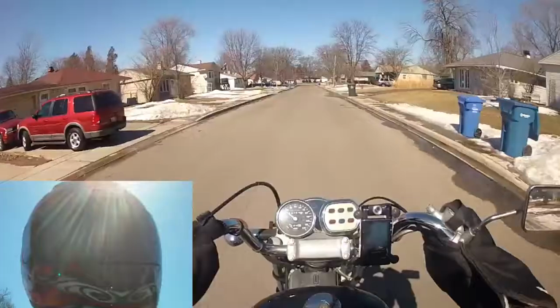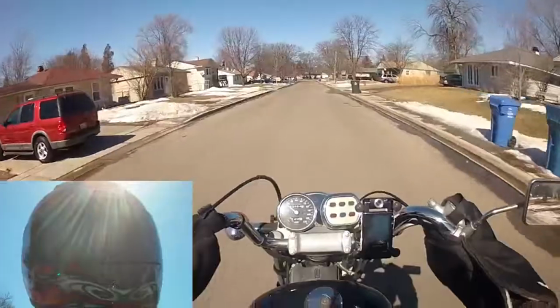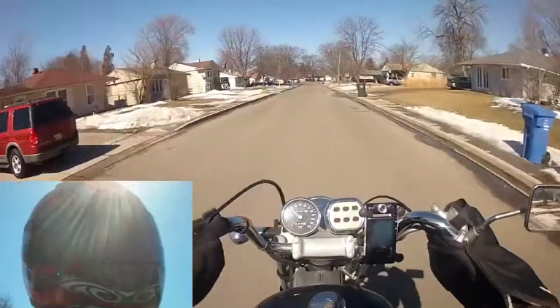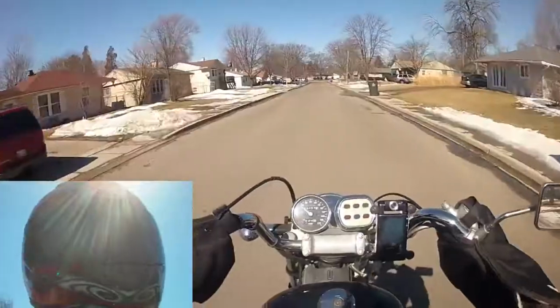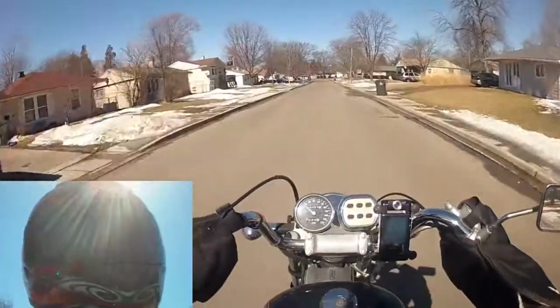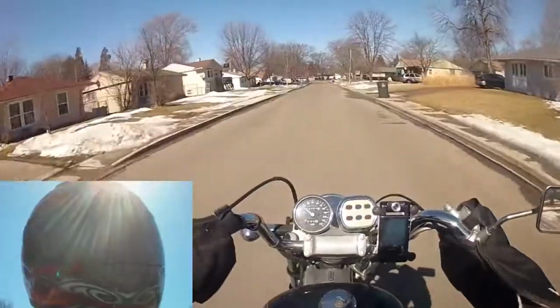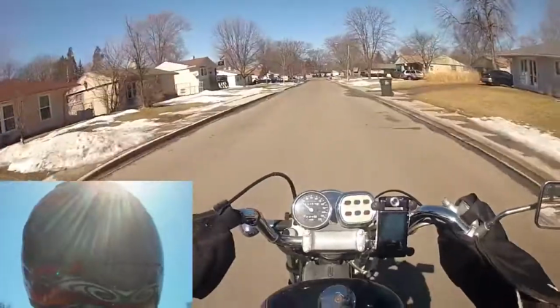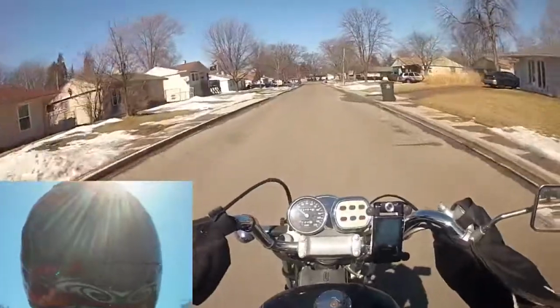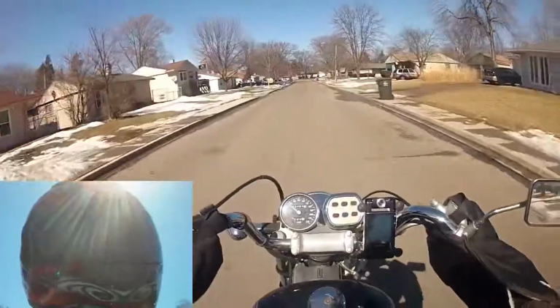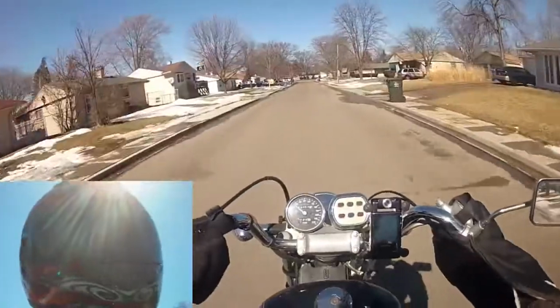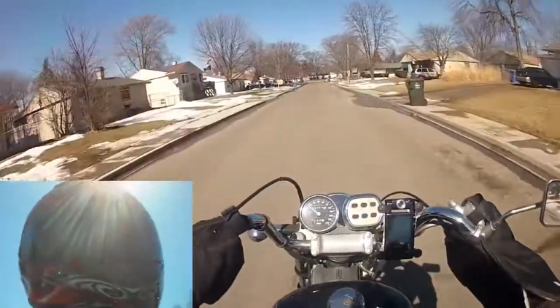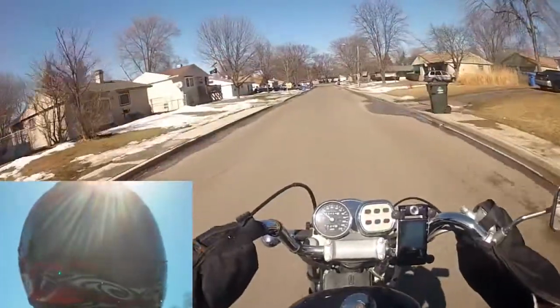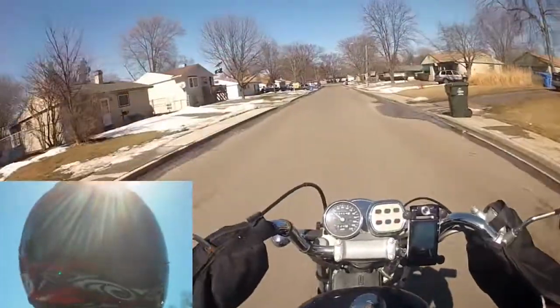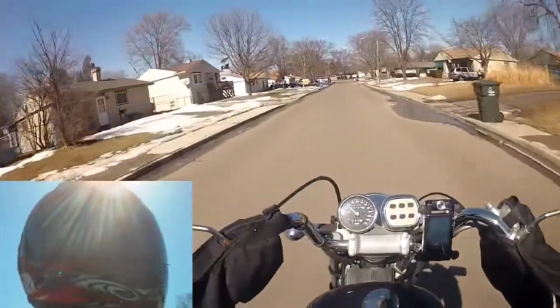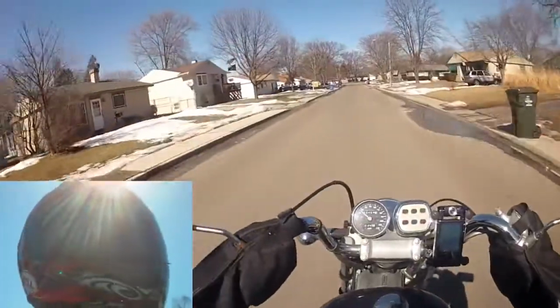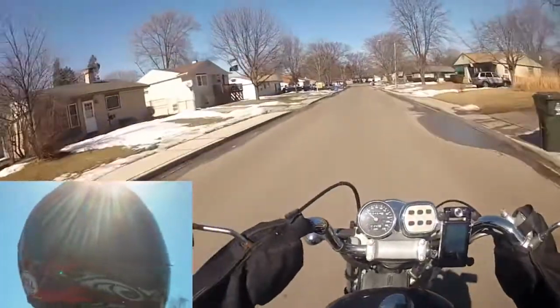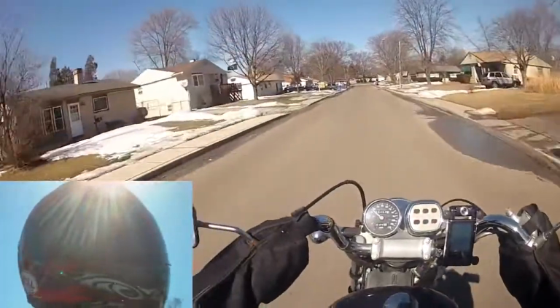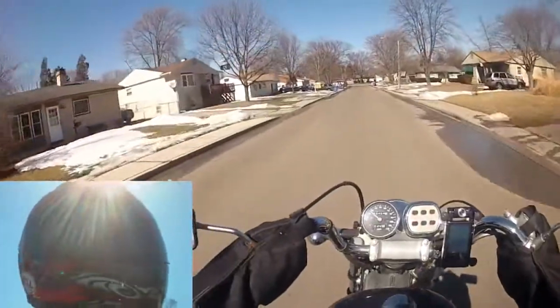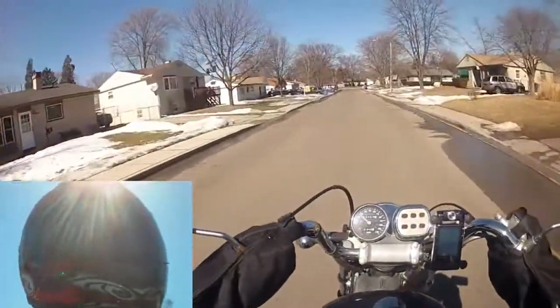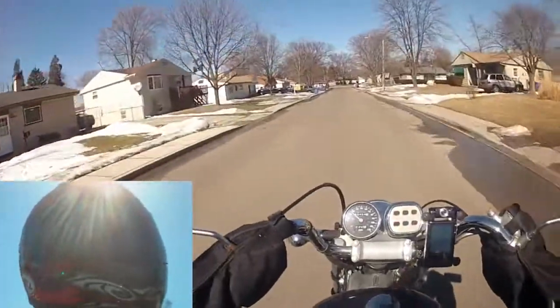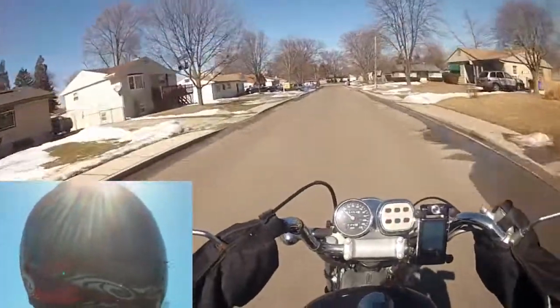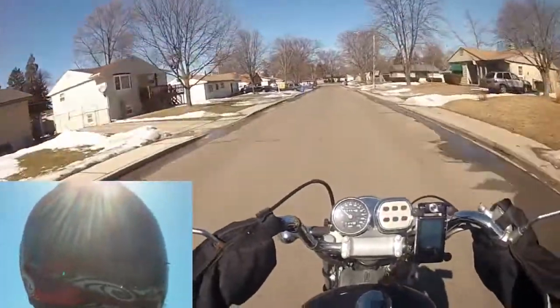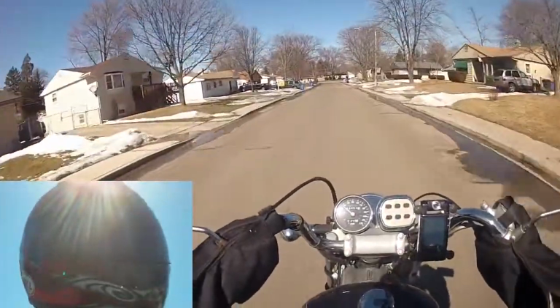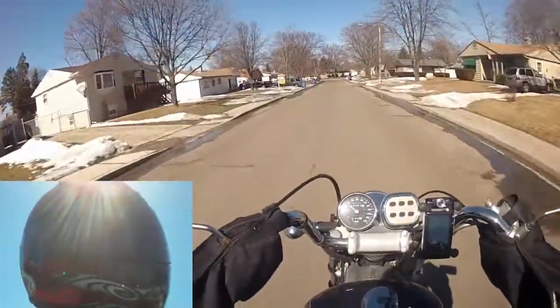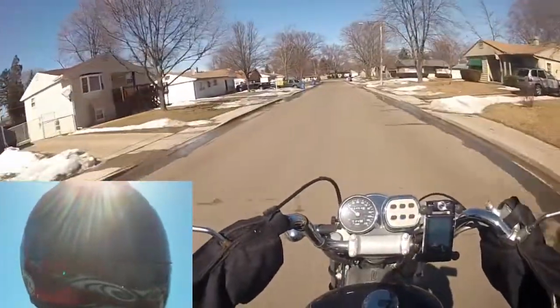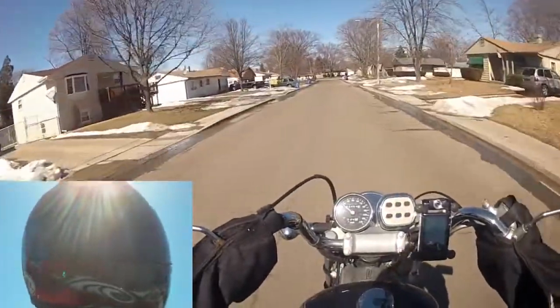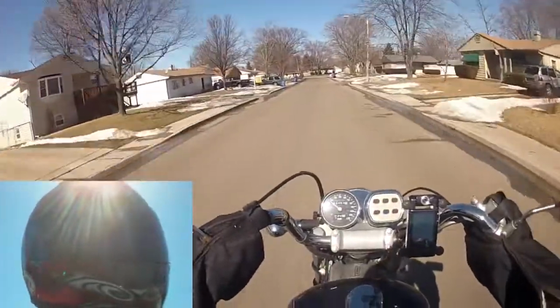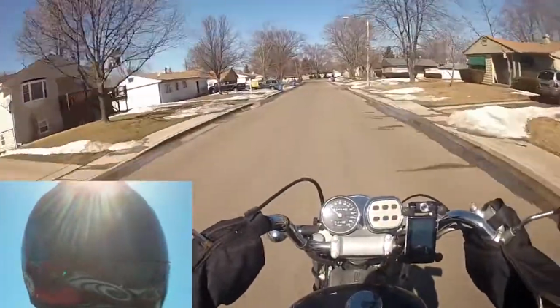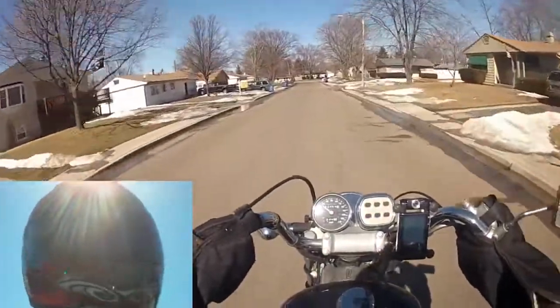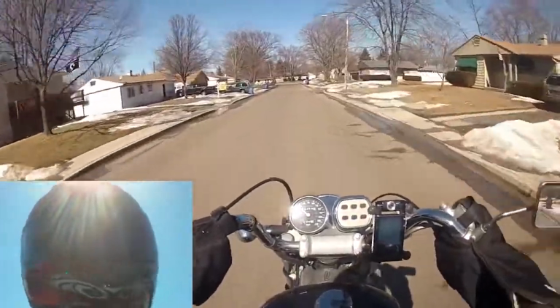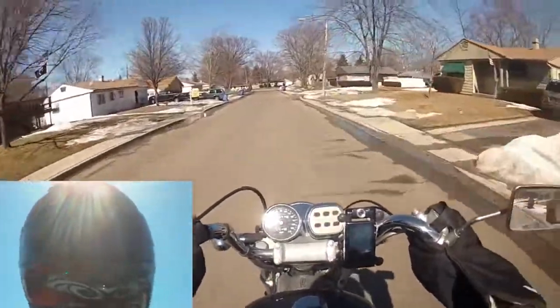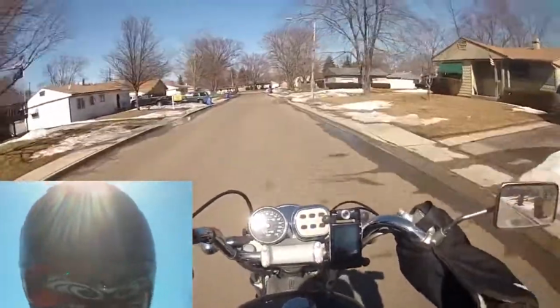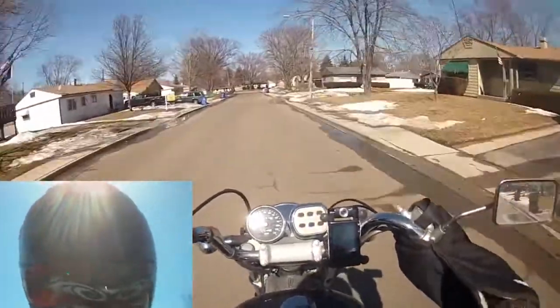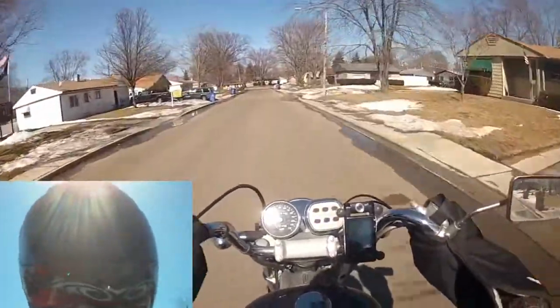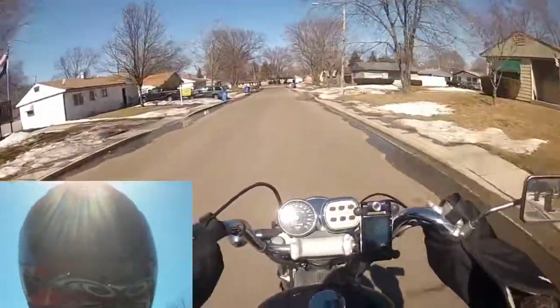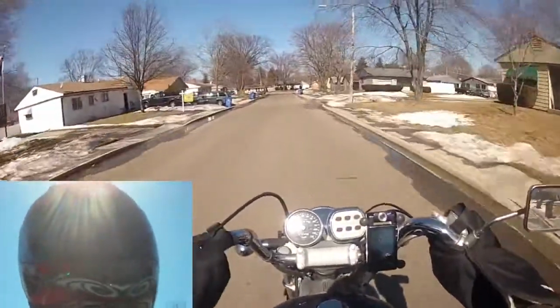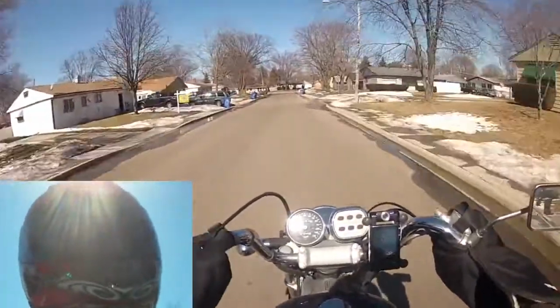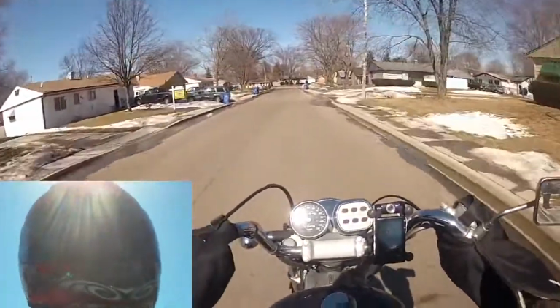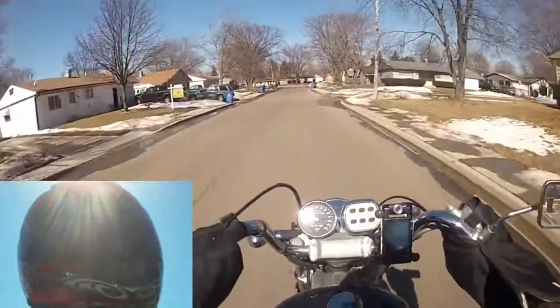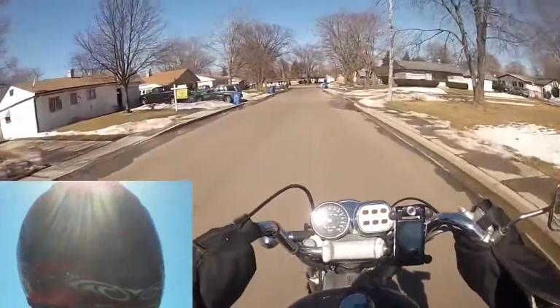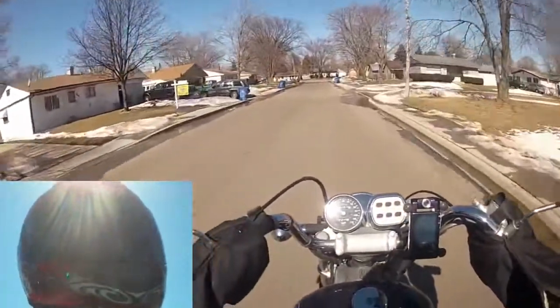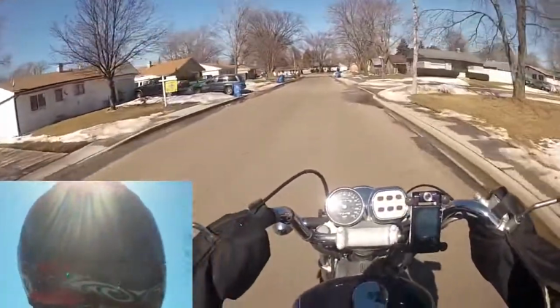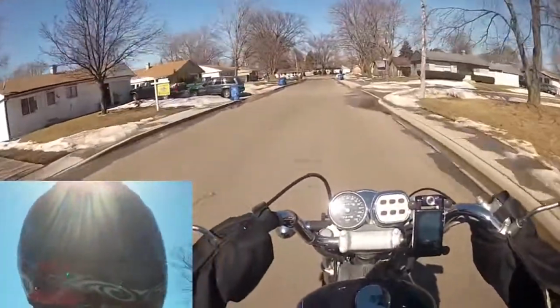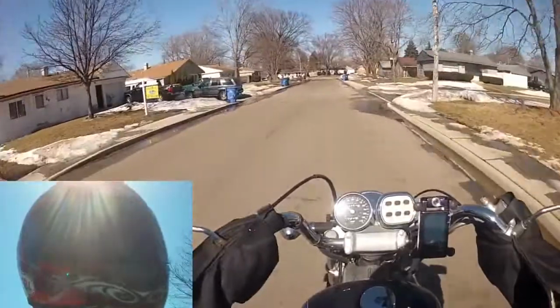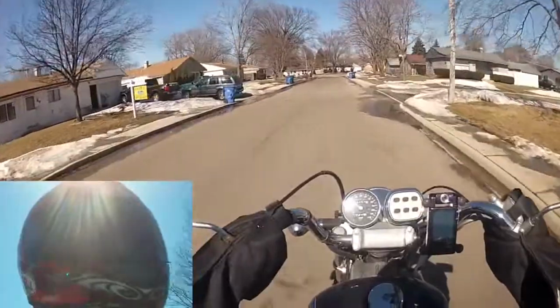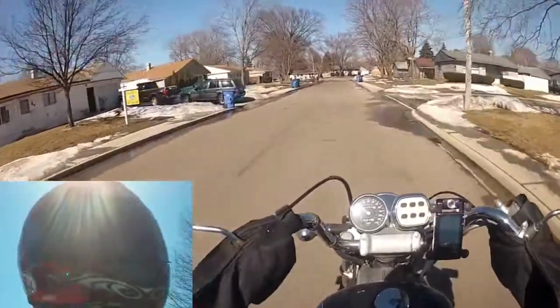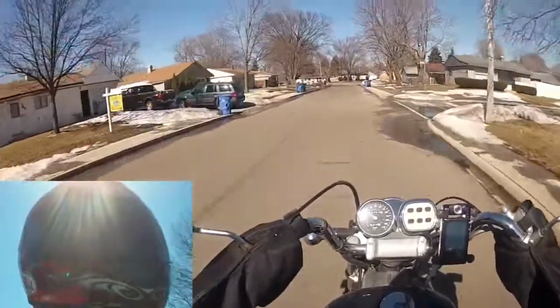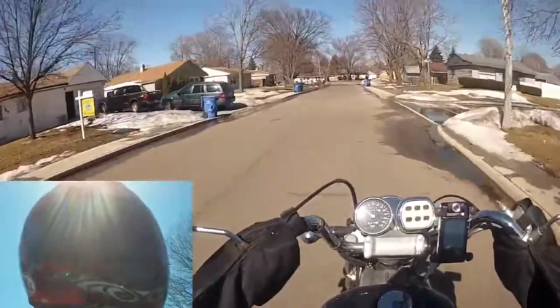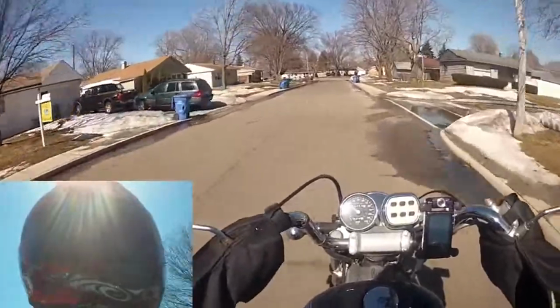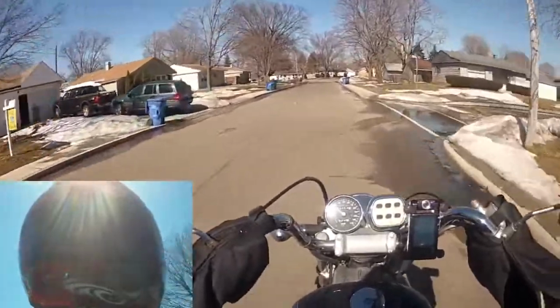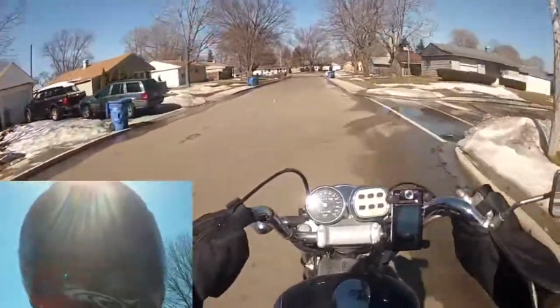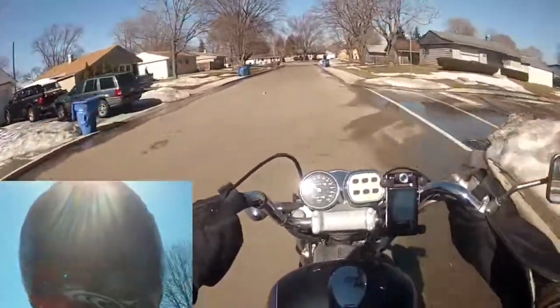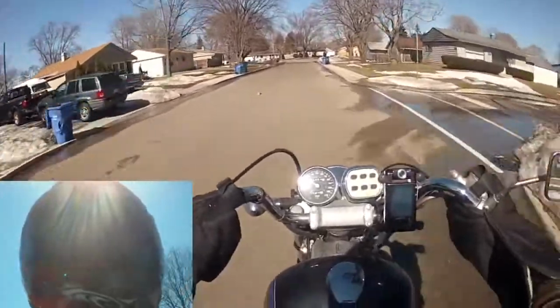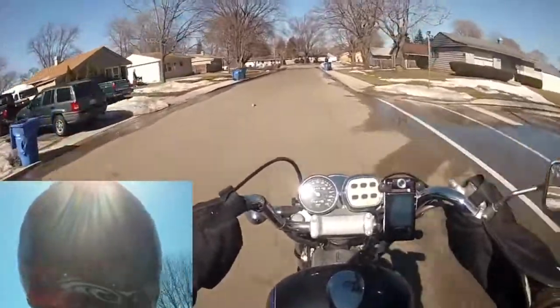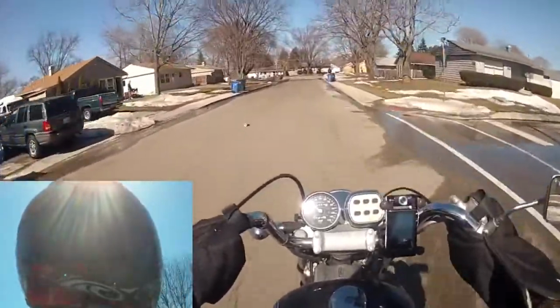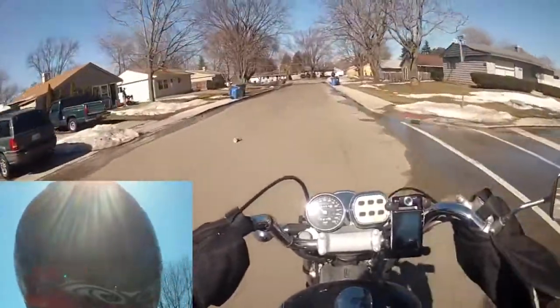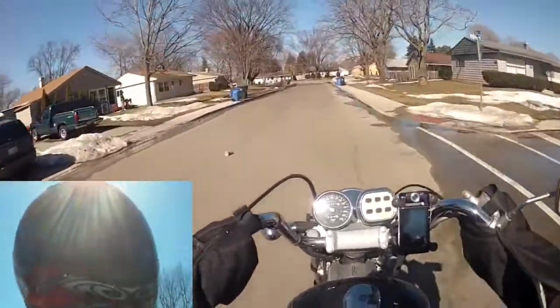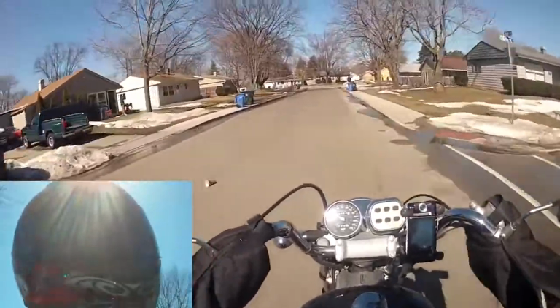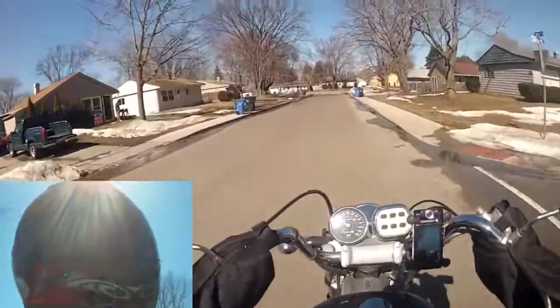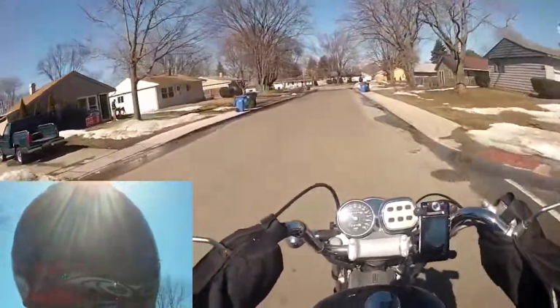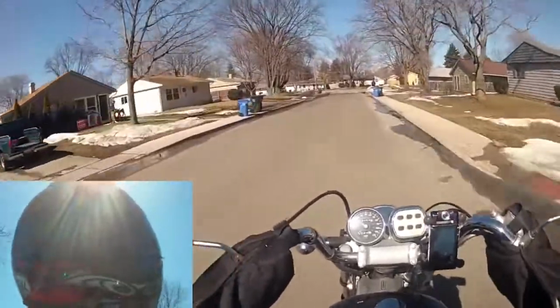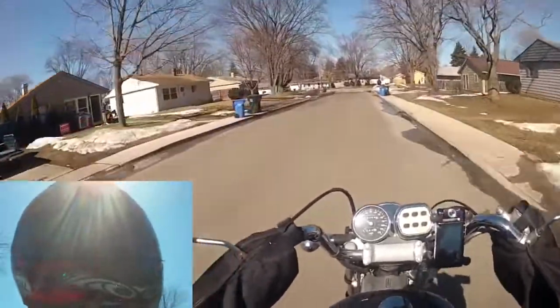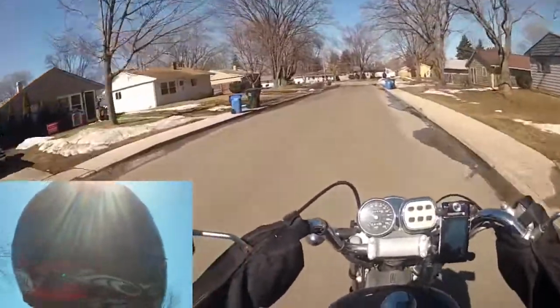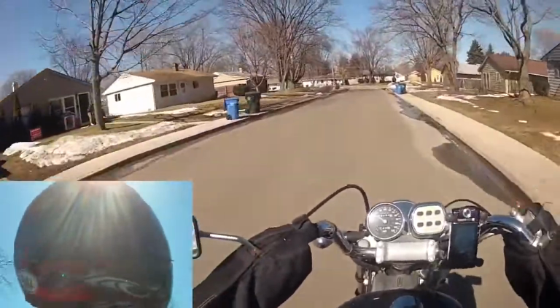Hey all my YouTube friends and fellow moto vloggers. It's a nice 55 degree day — about 55 degrees, pretty close.